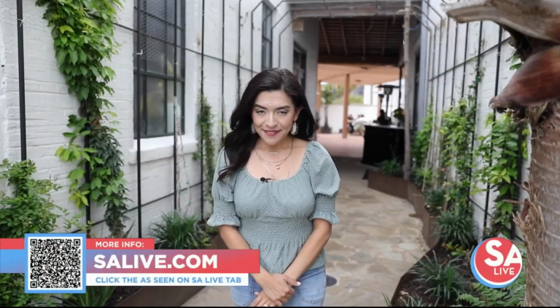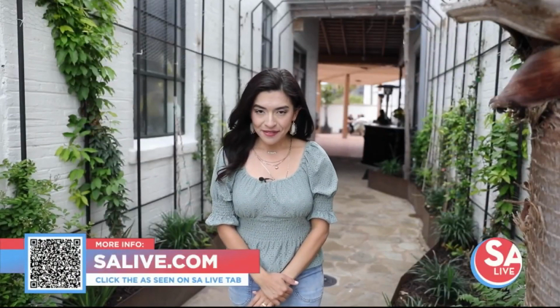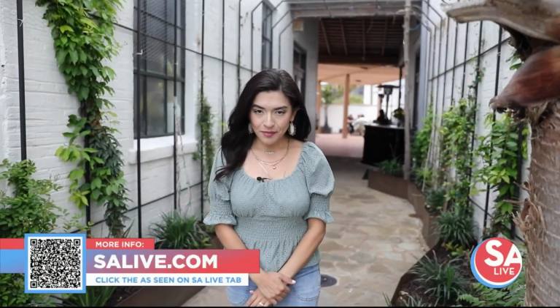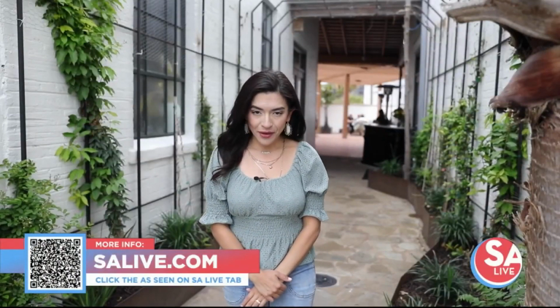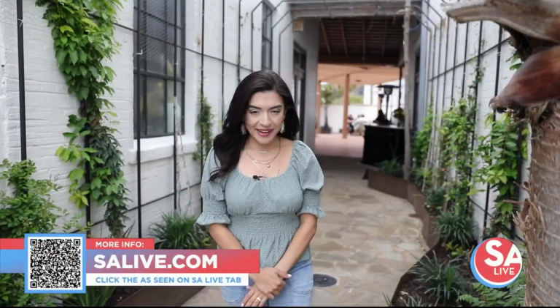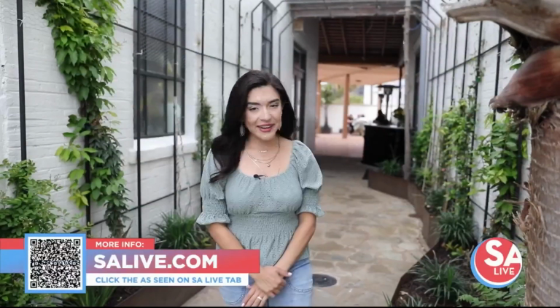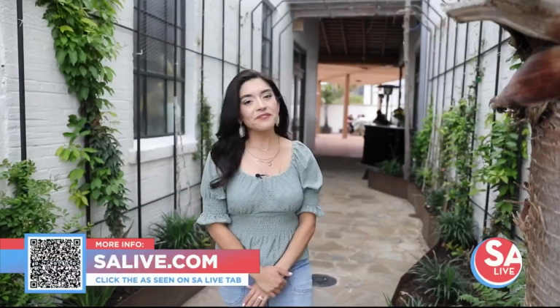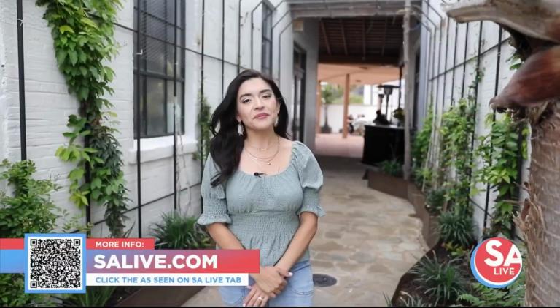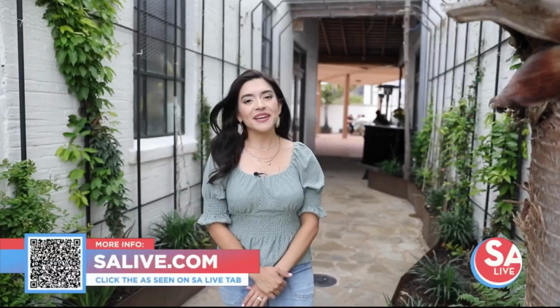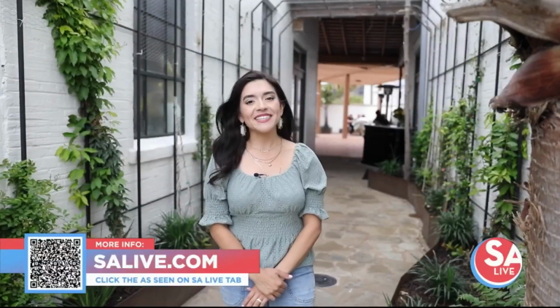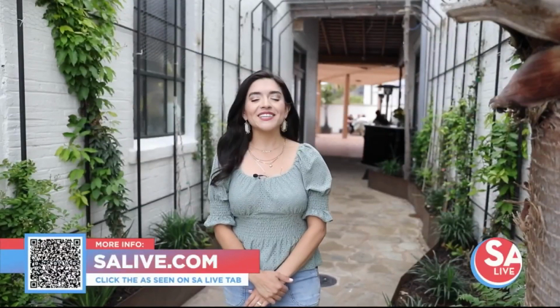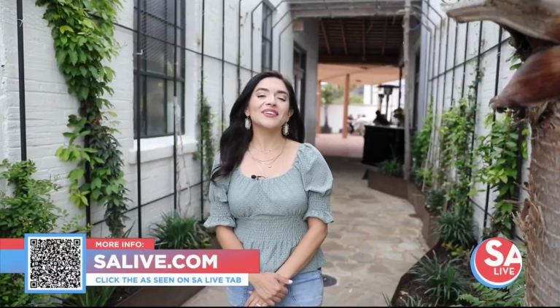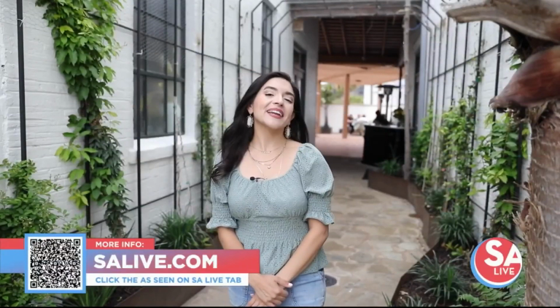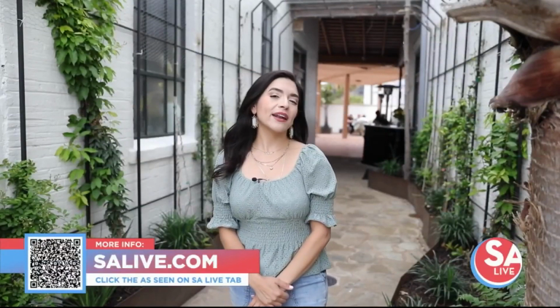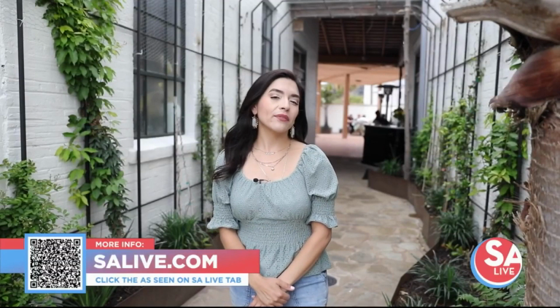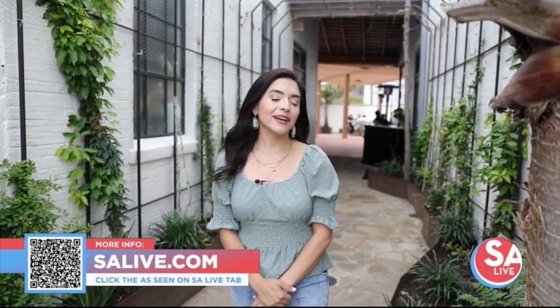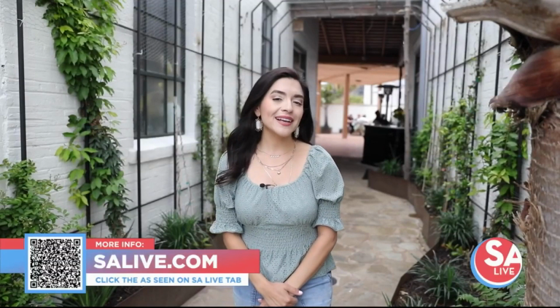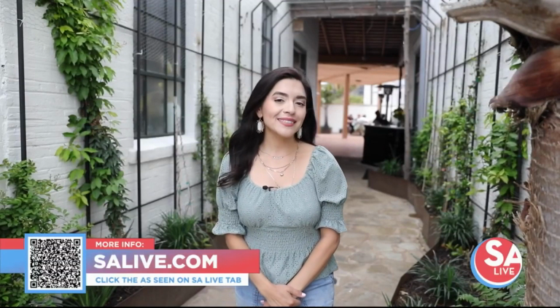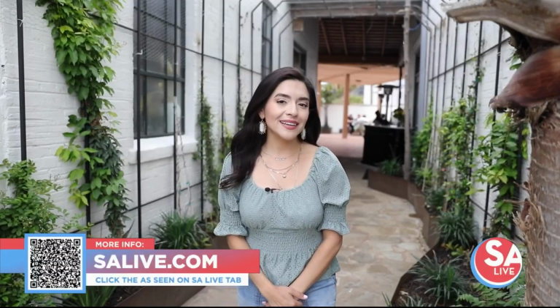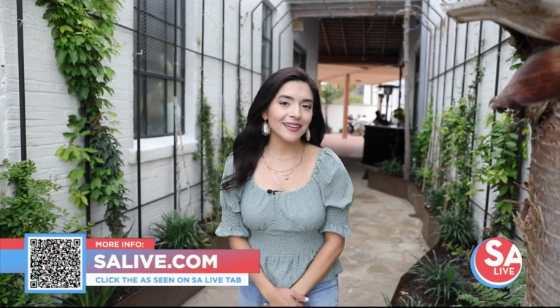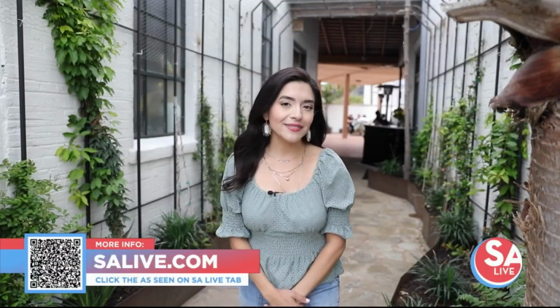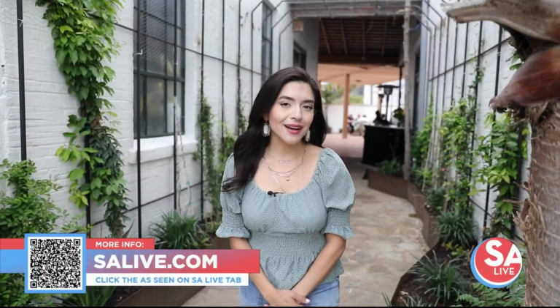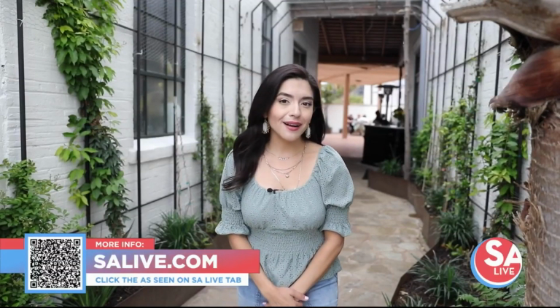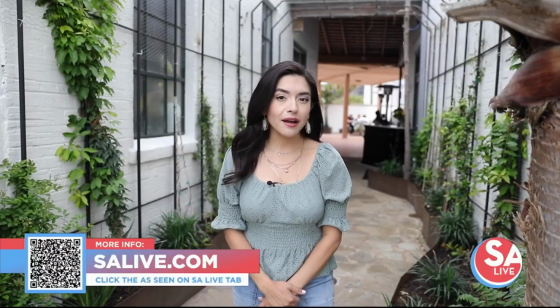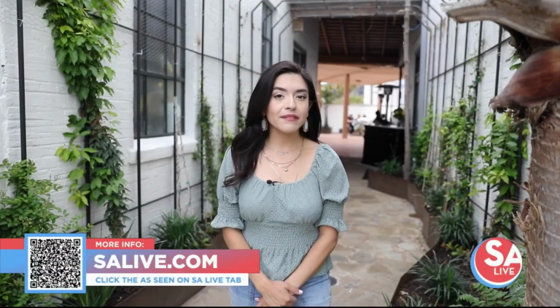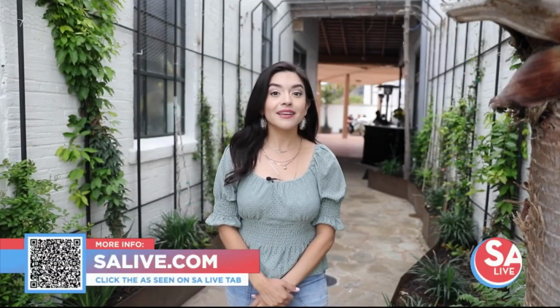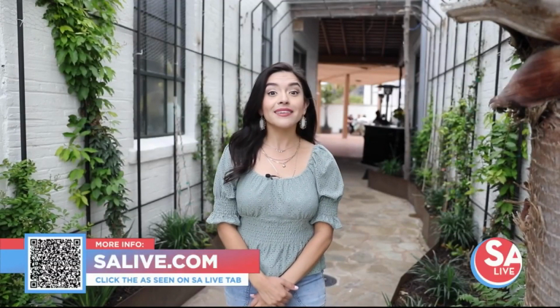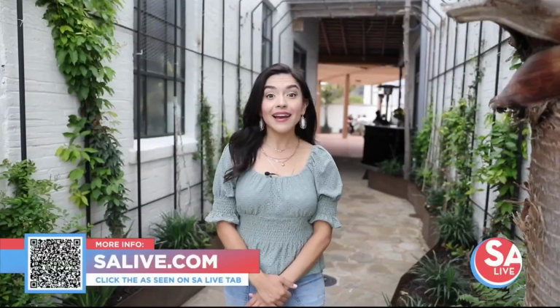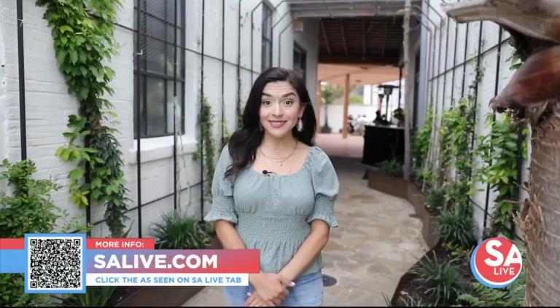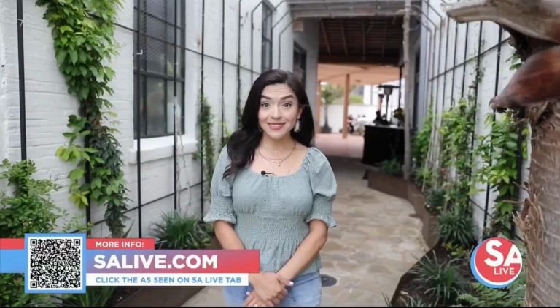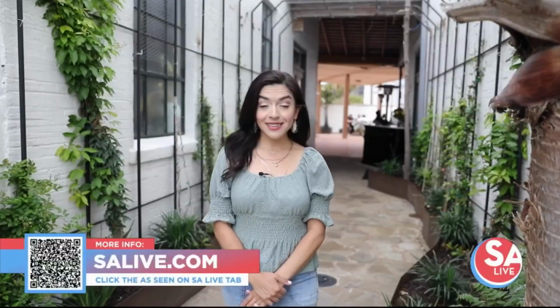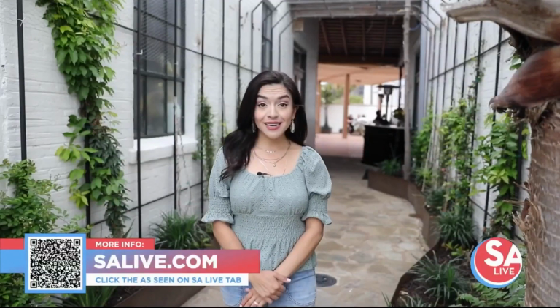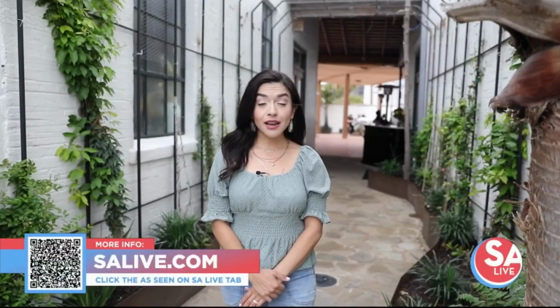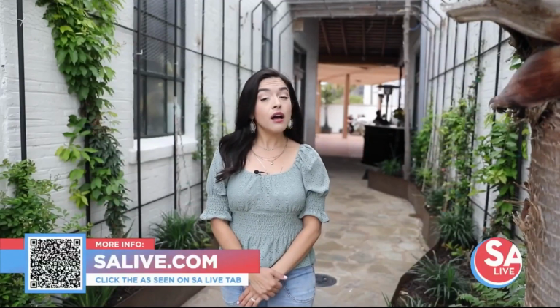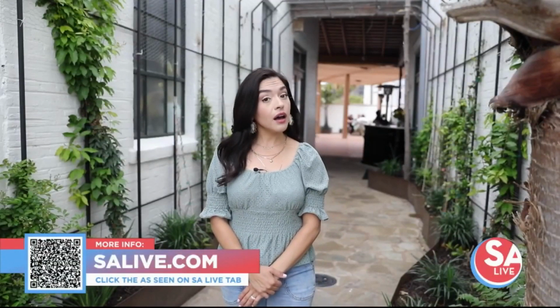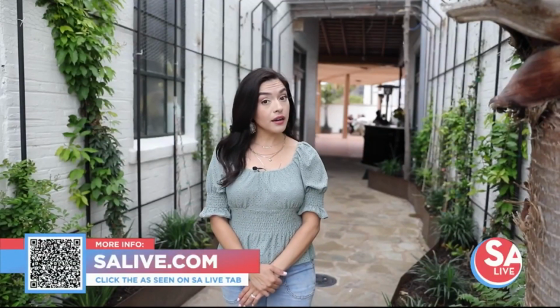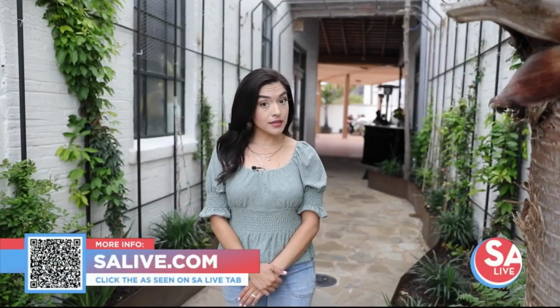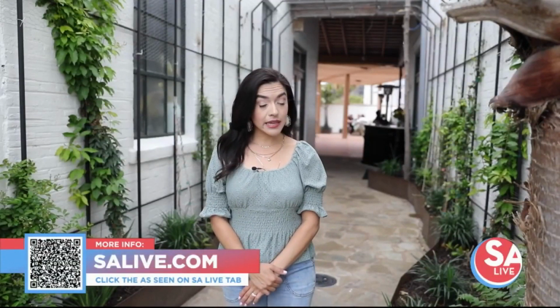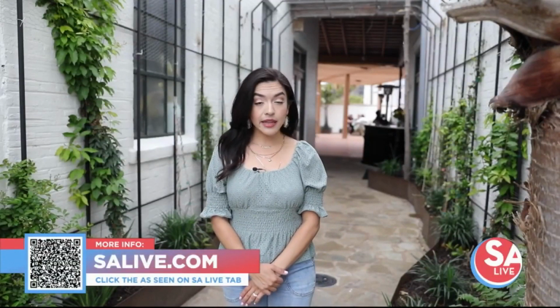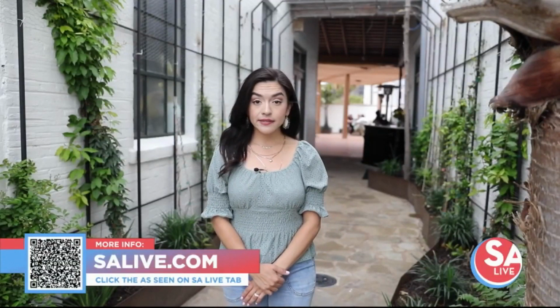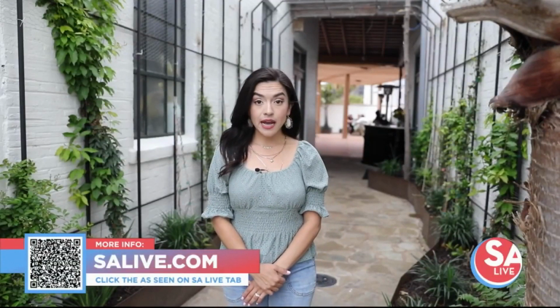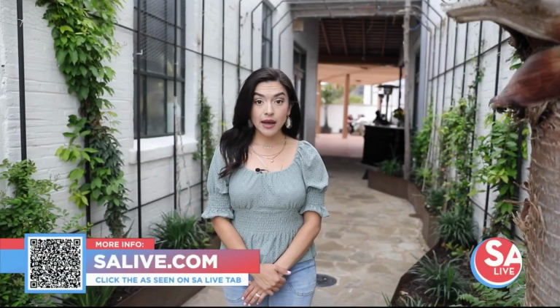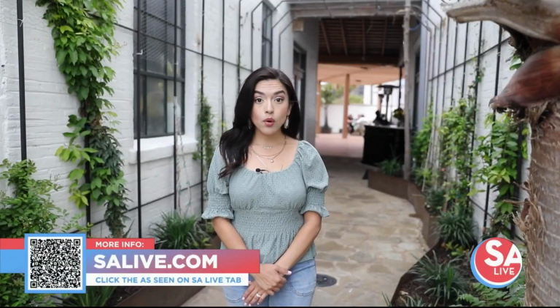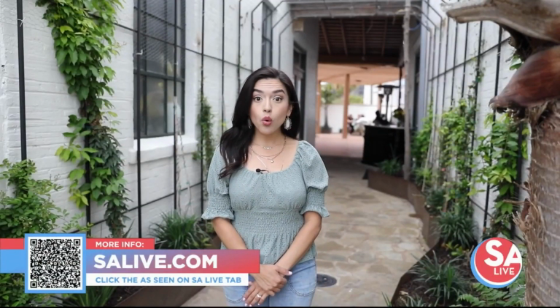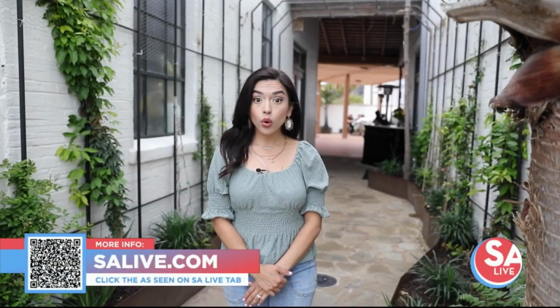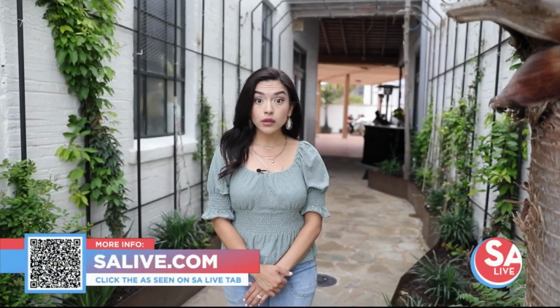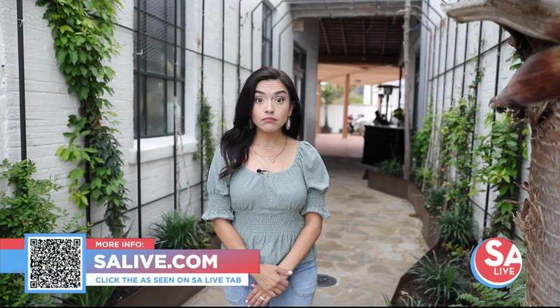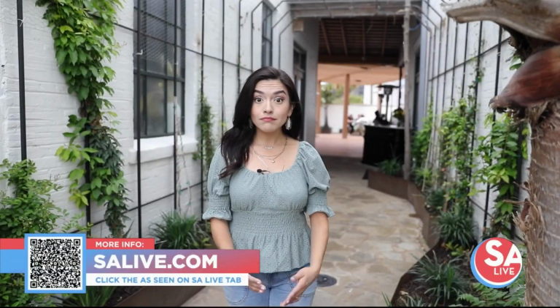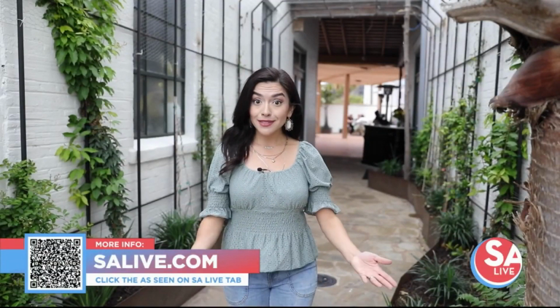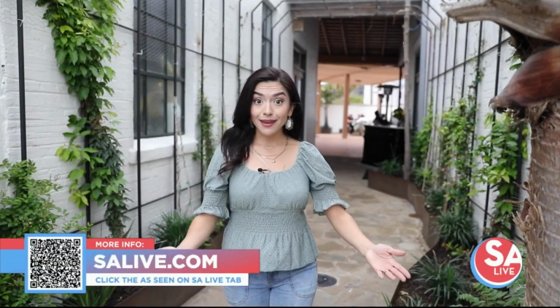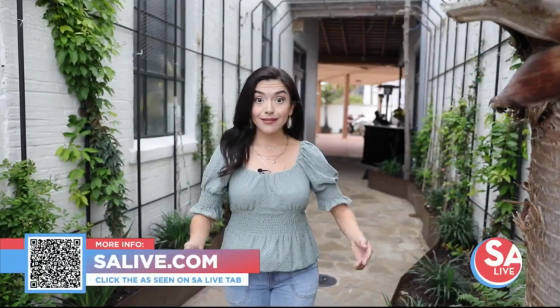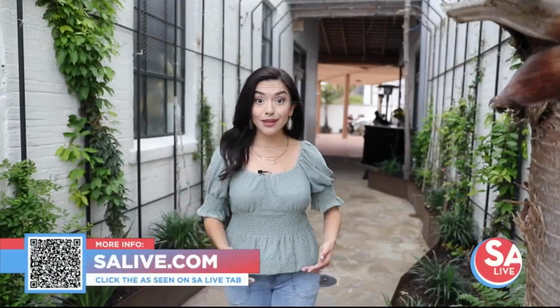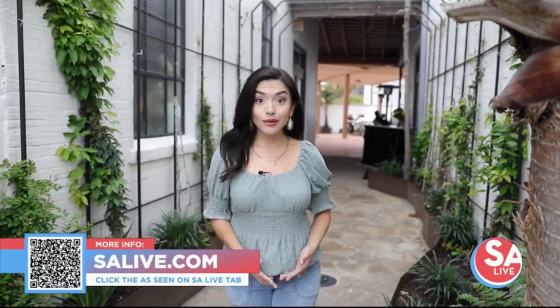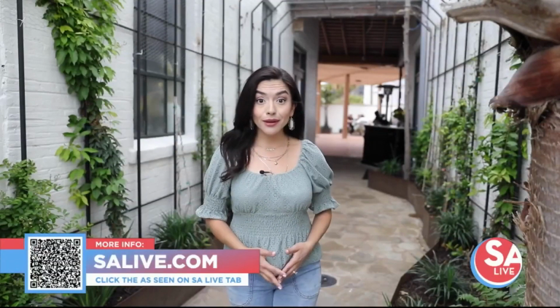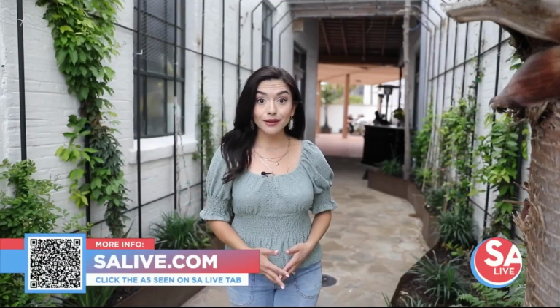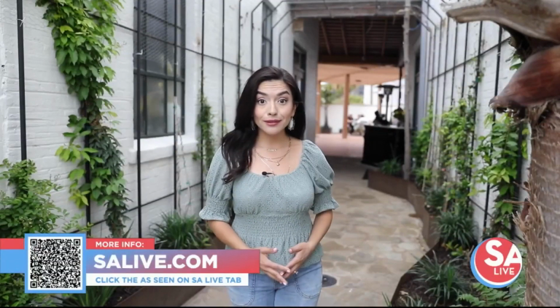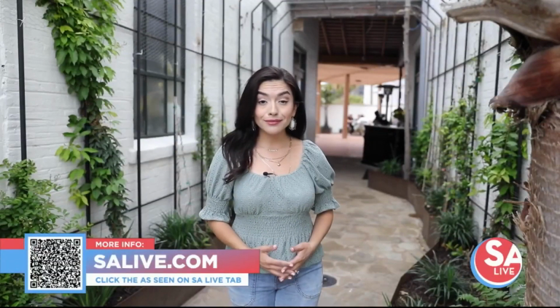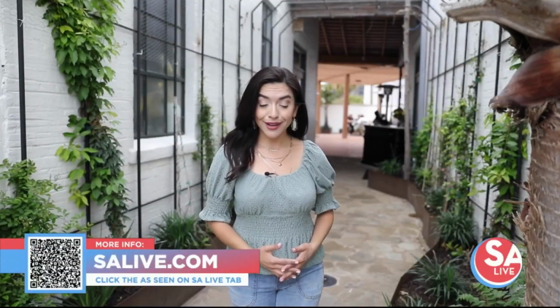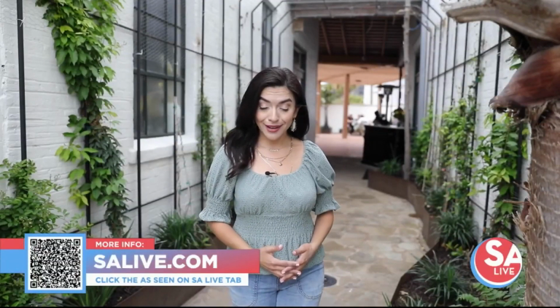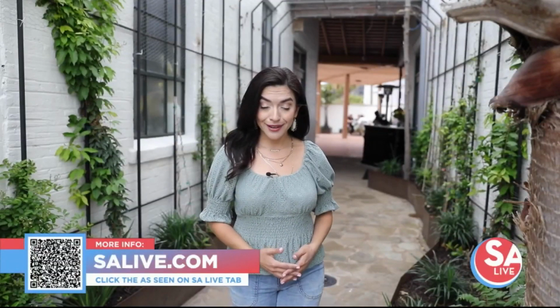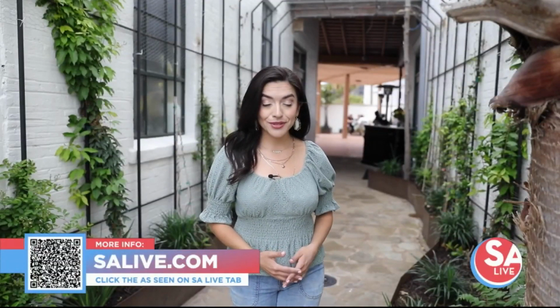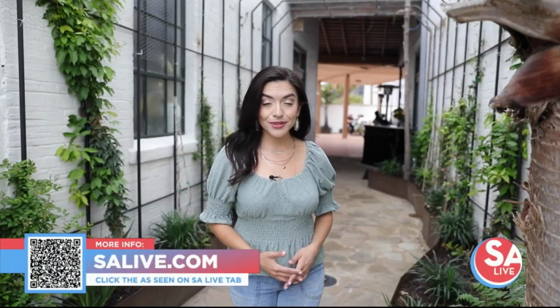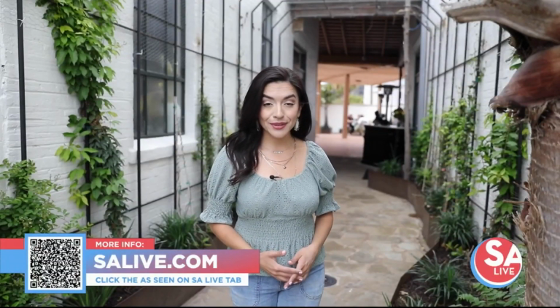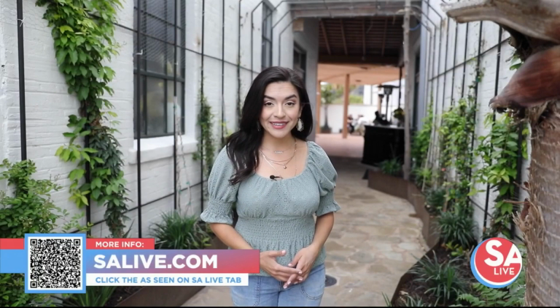For more information, you can head over to SAlive.com, click the 'As Seen on SA Live' tab, or scan the QR code on your screen.